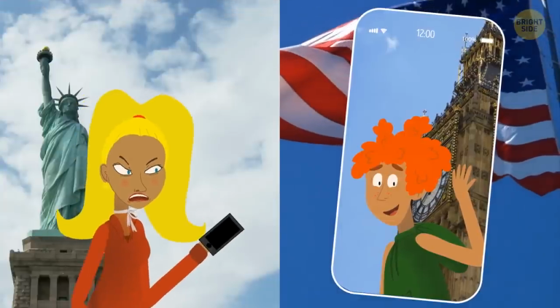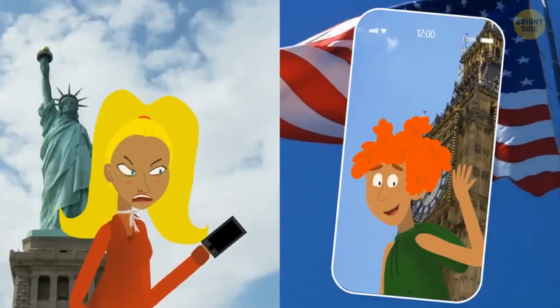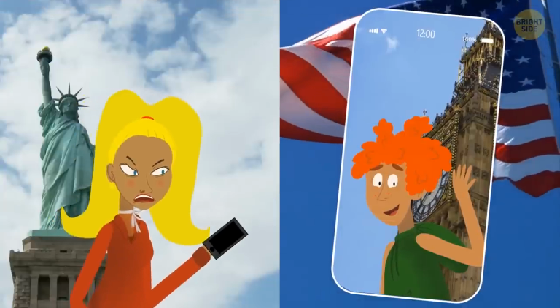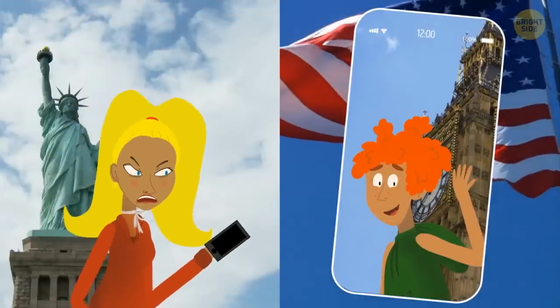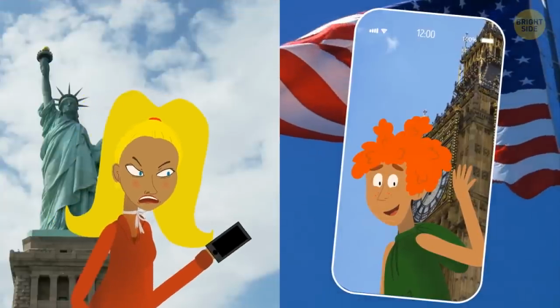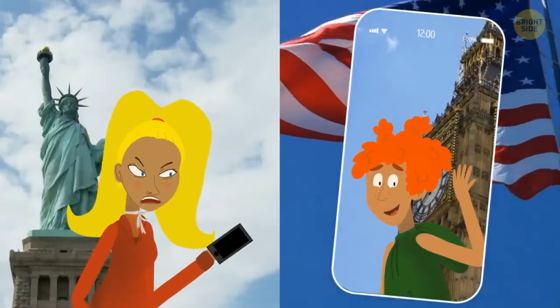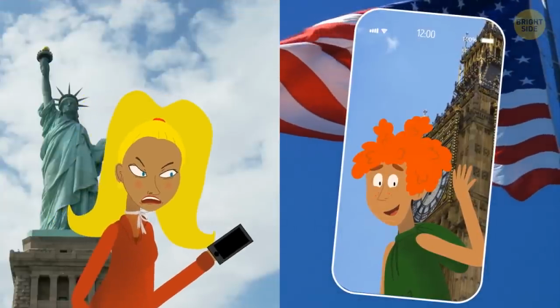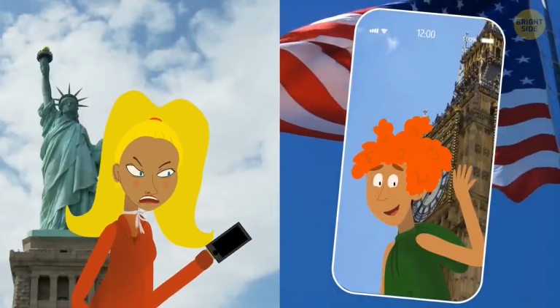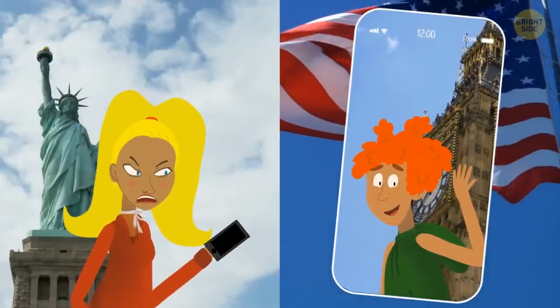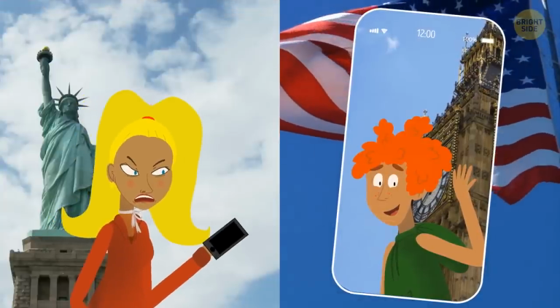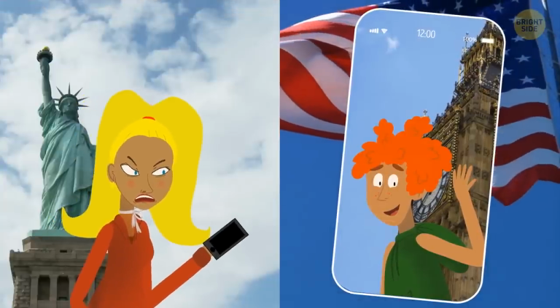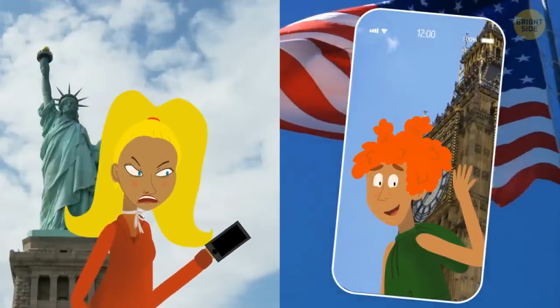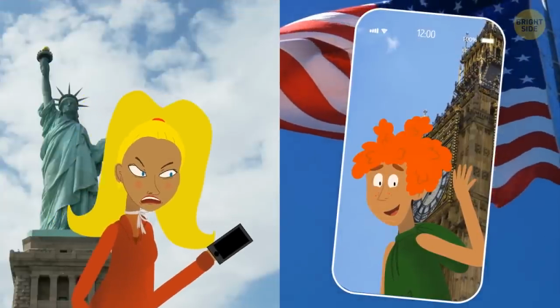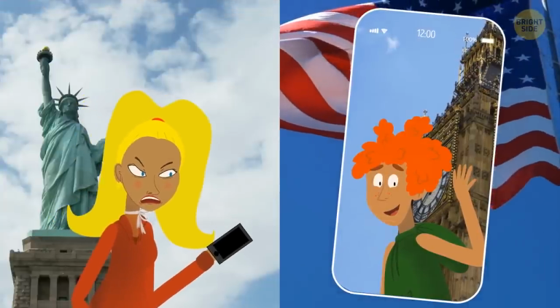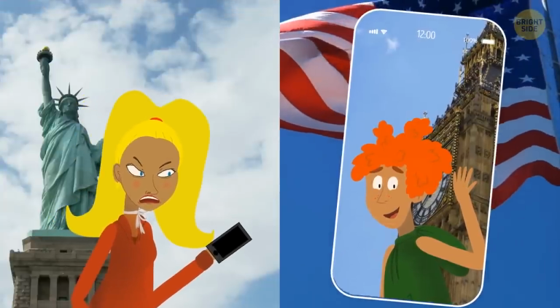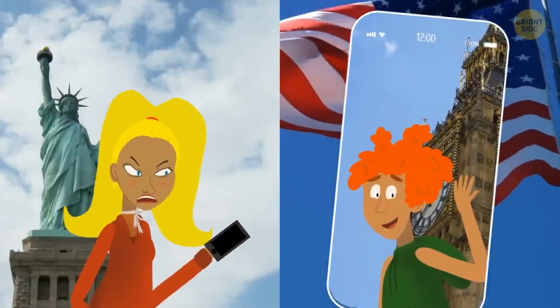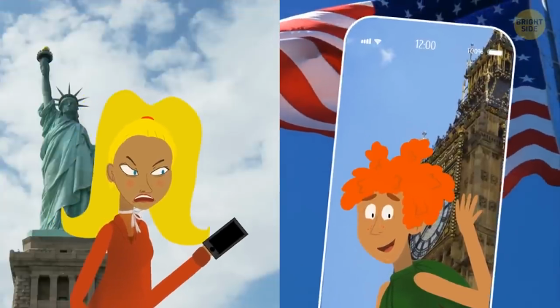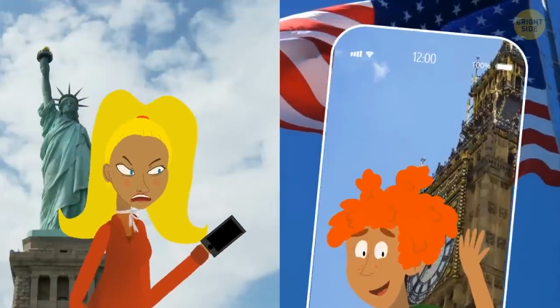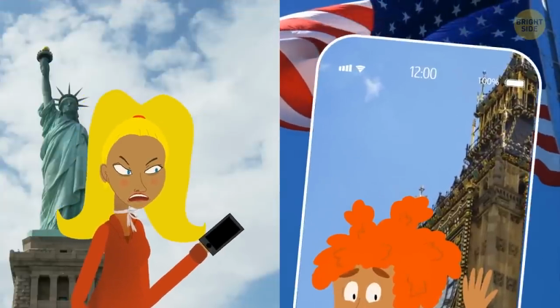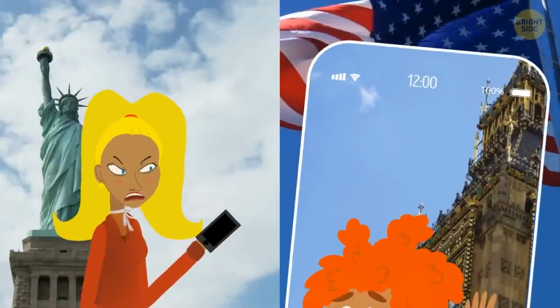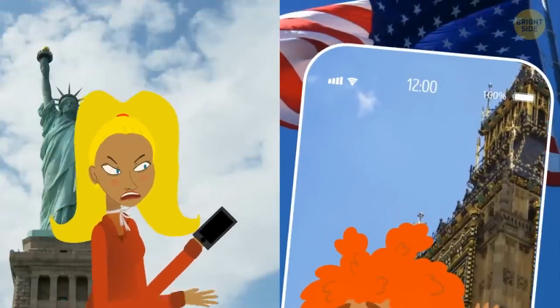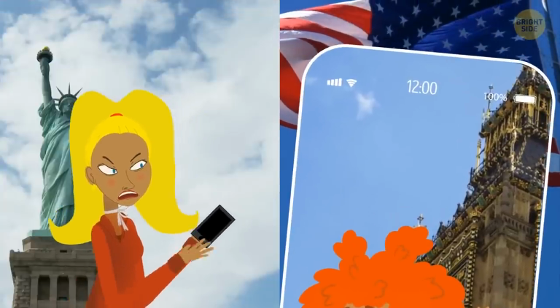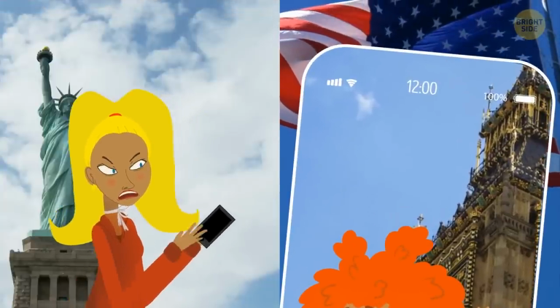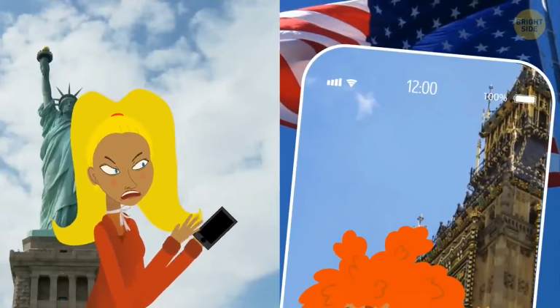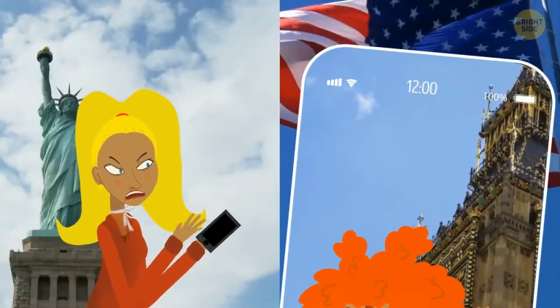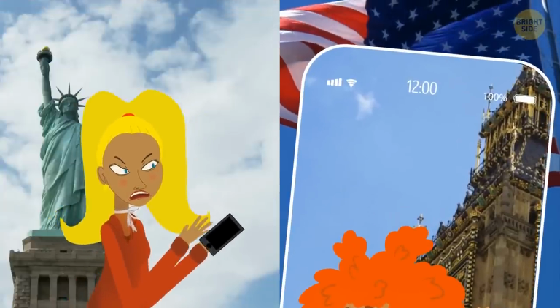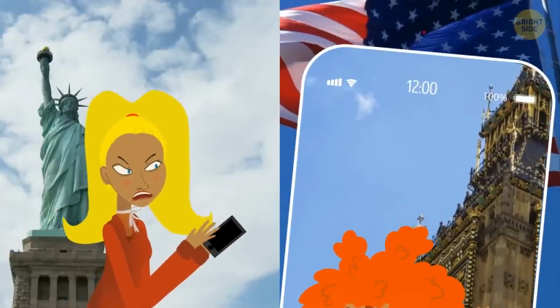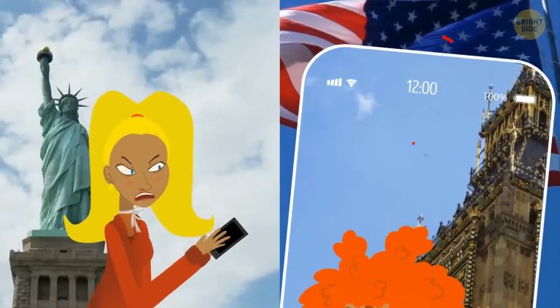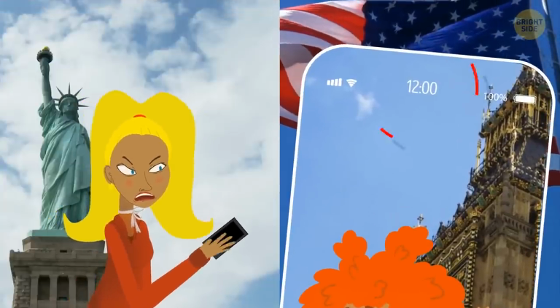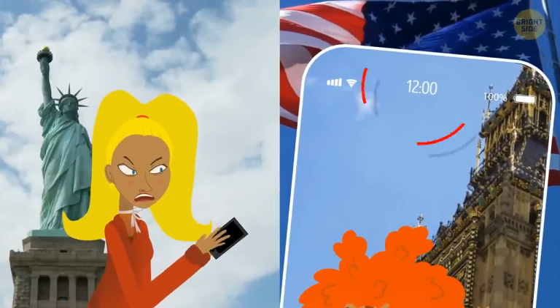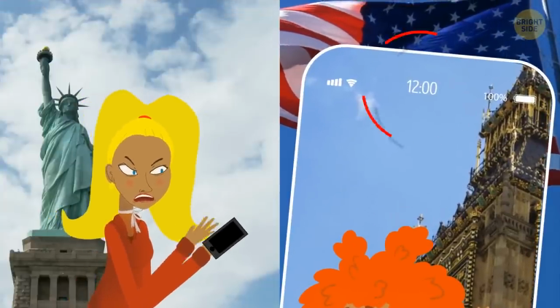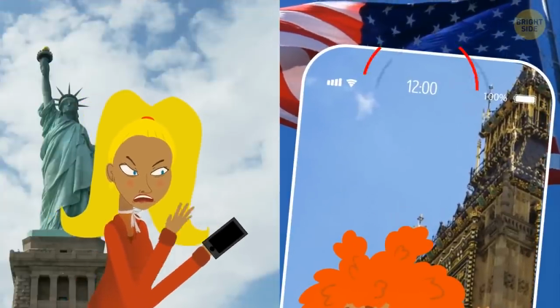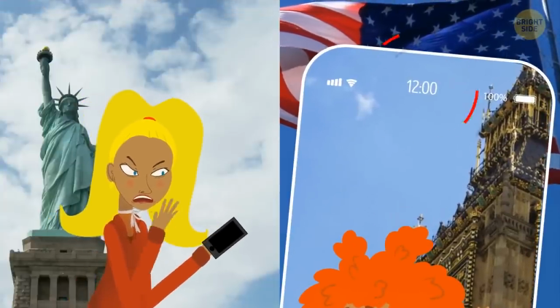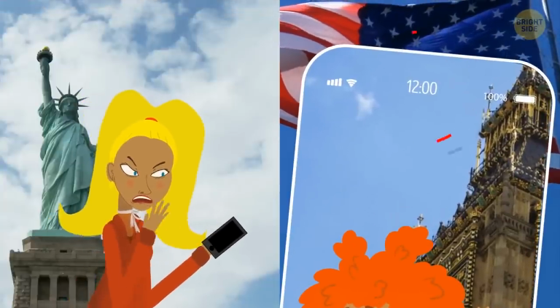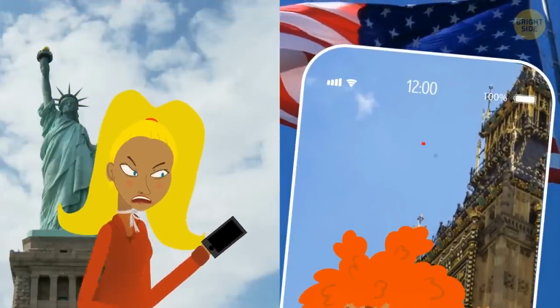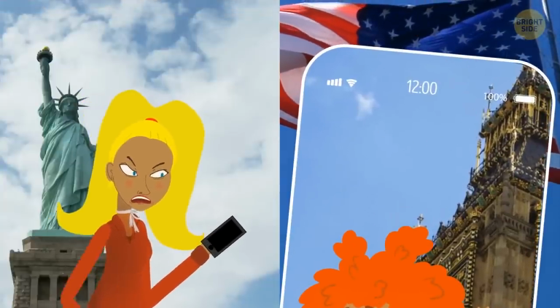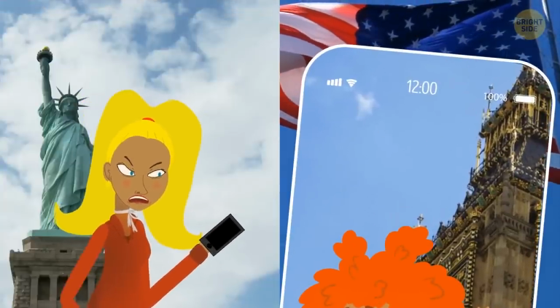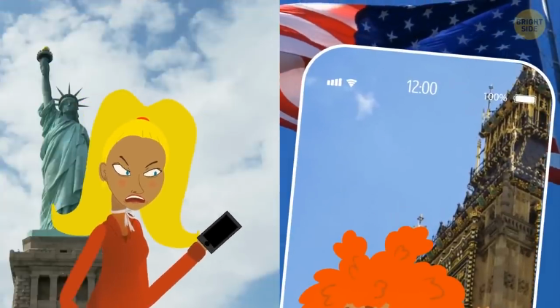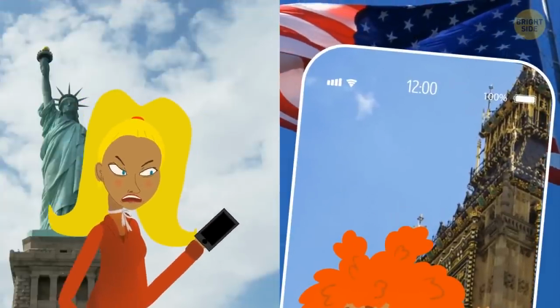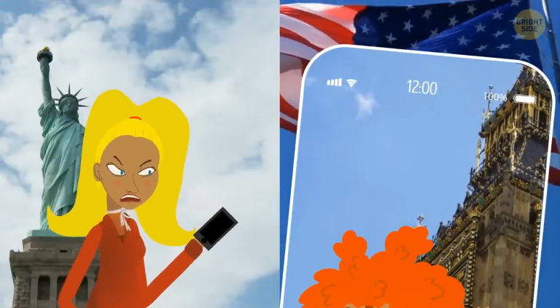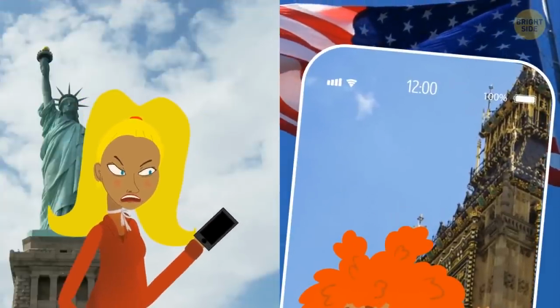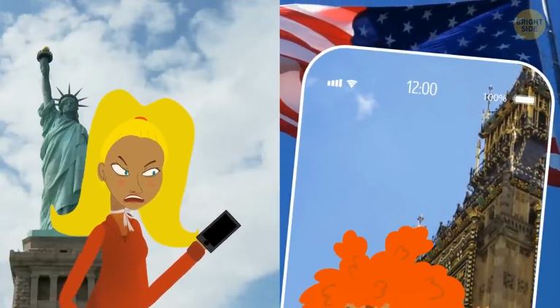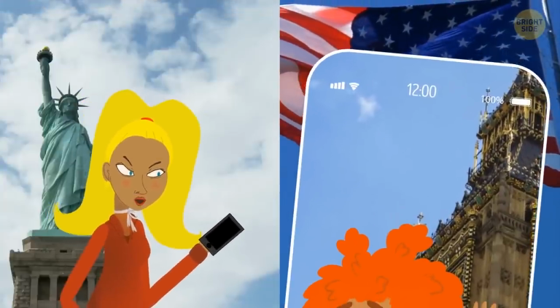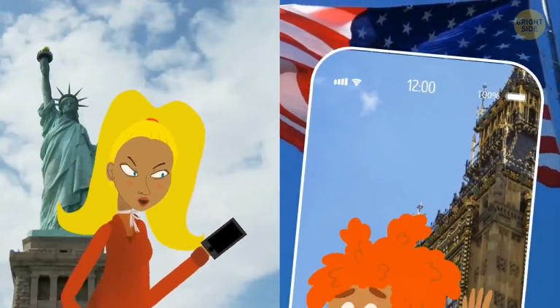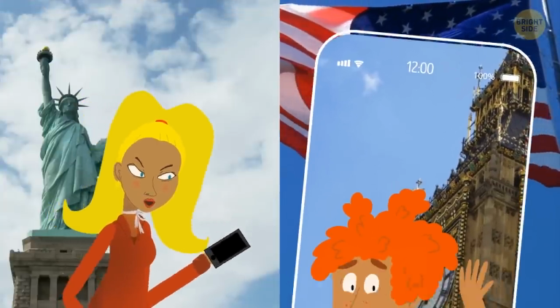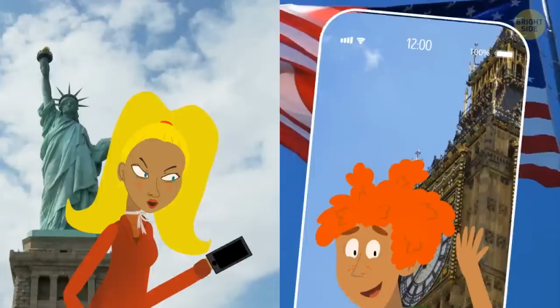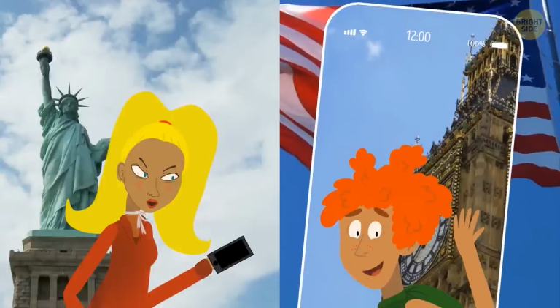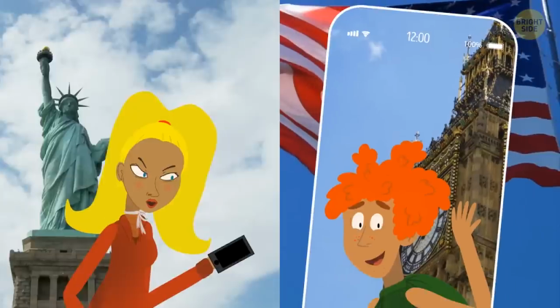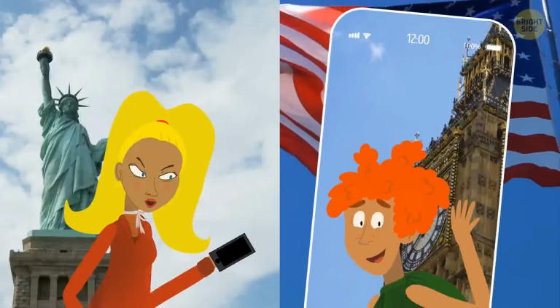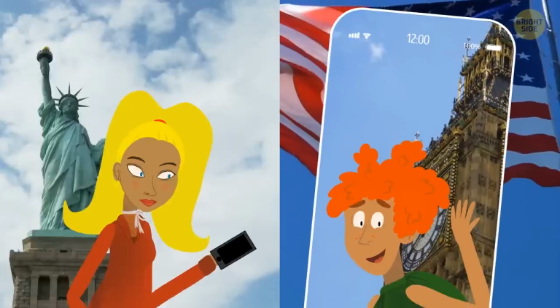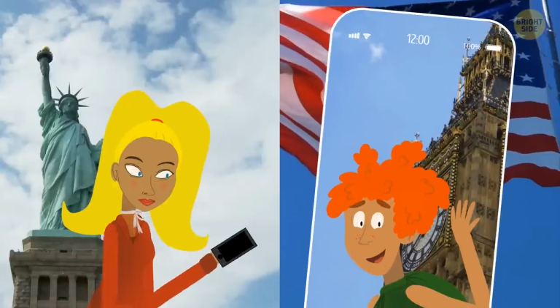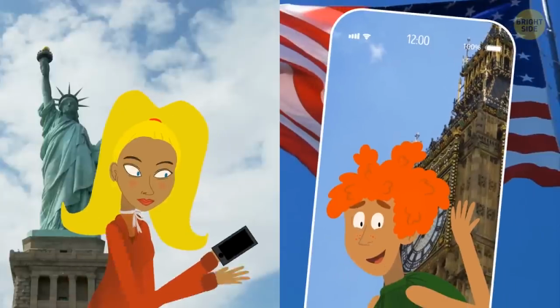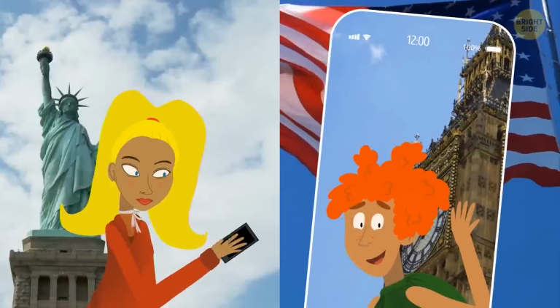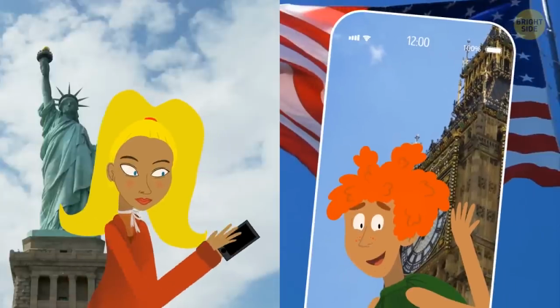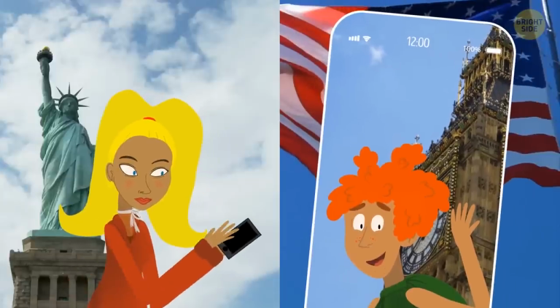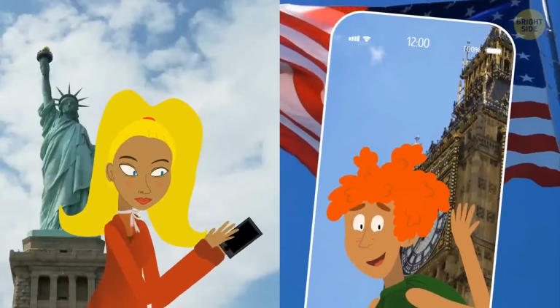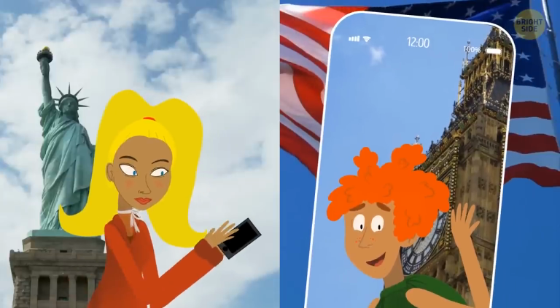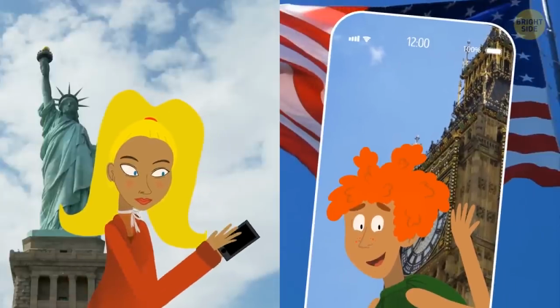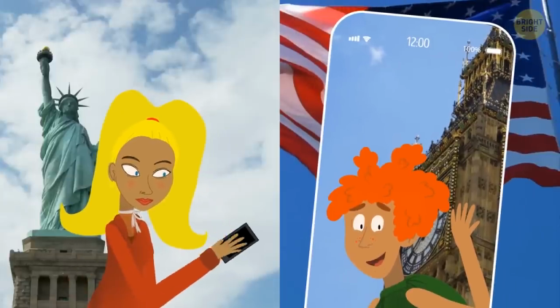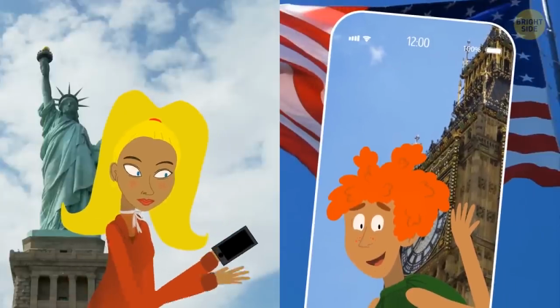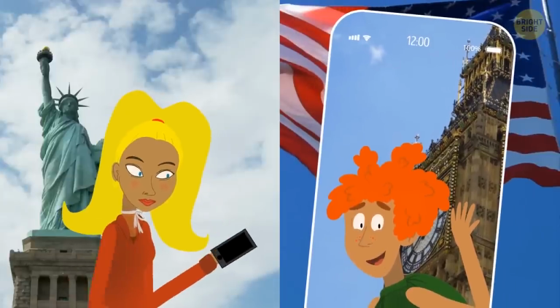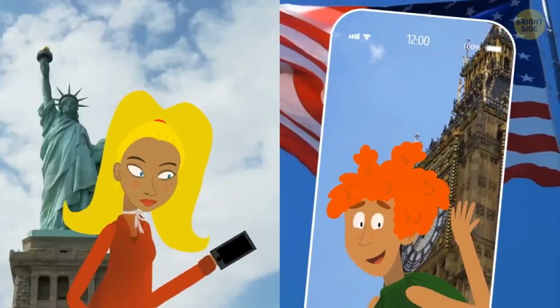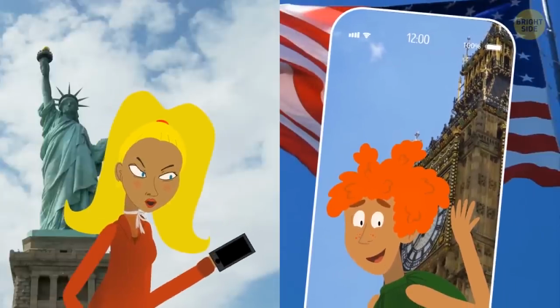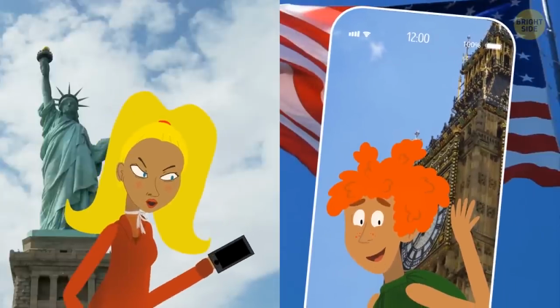Europe and the US are in different time zones, but in Jim's photo it's noon — that's American time. He never left the country.